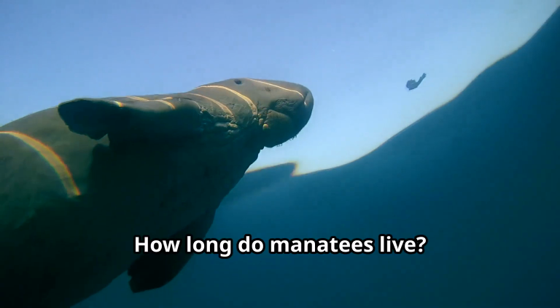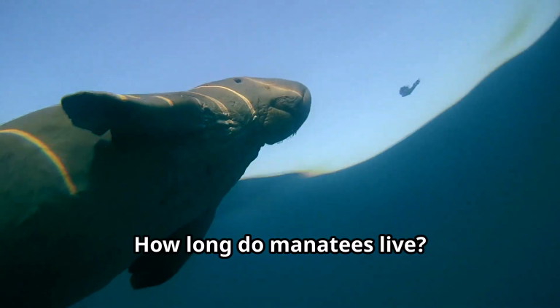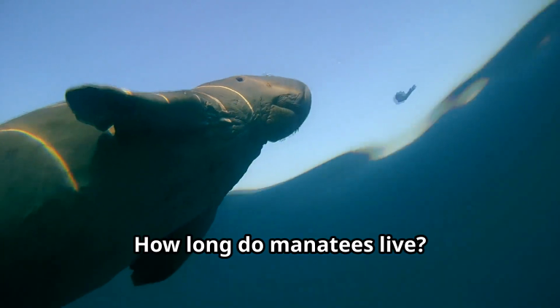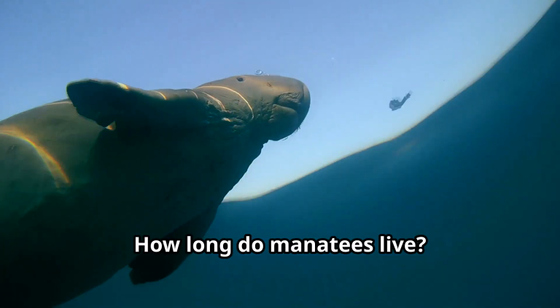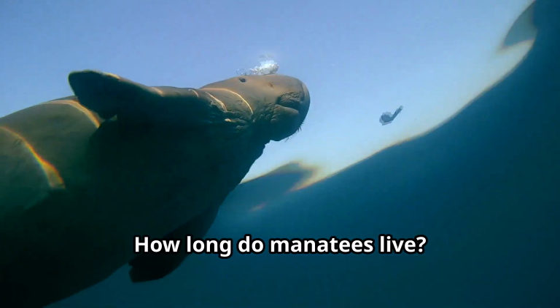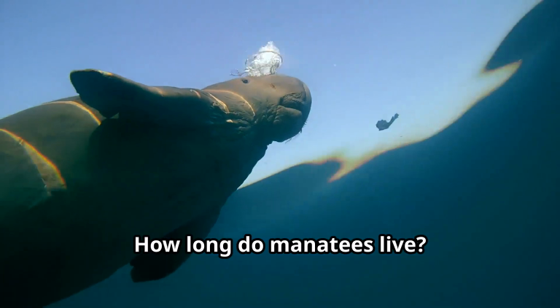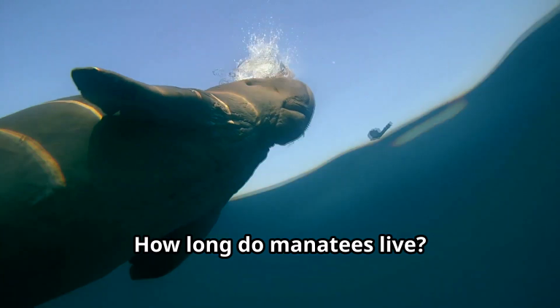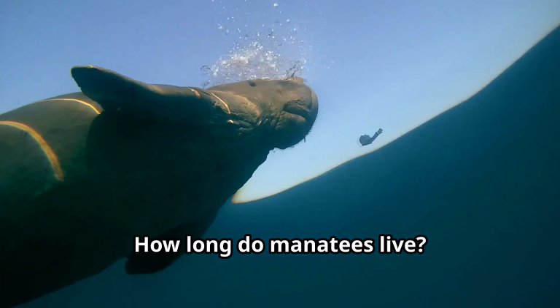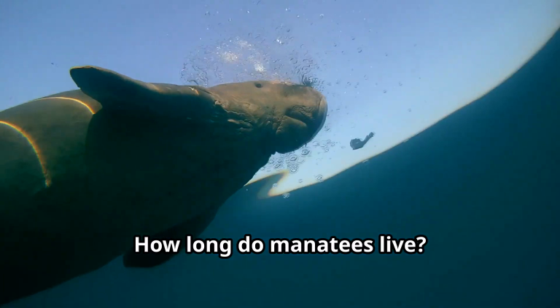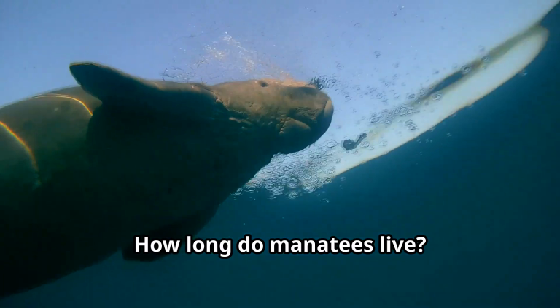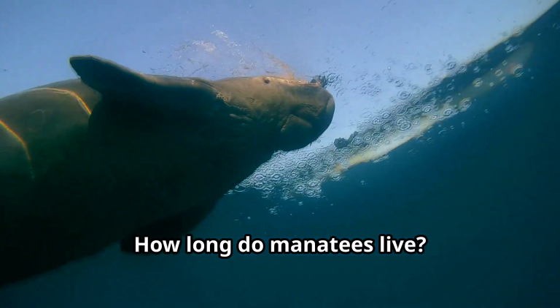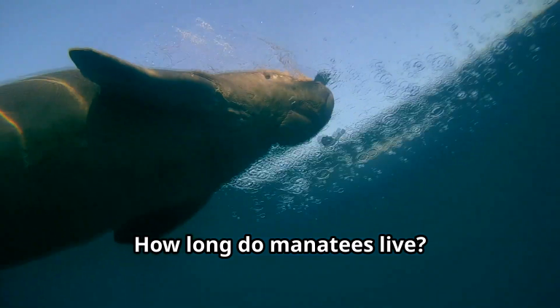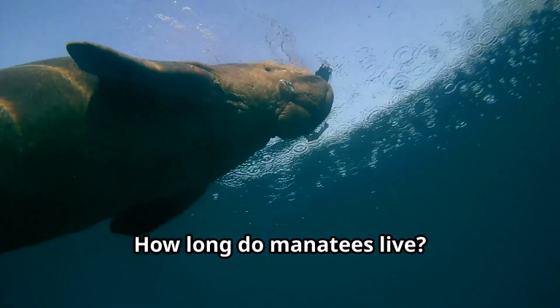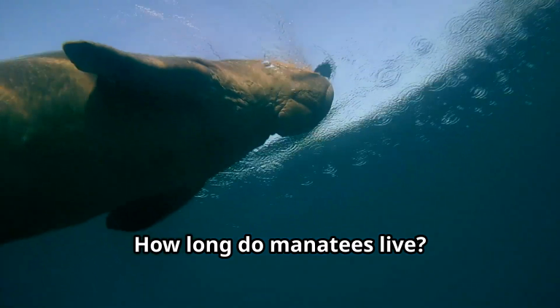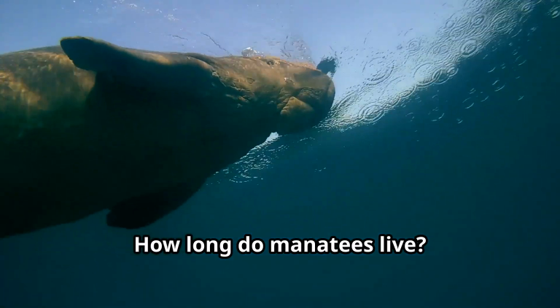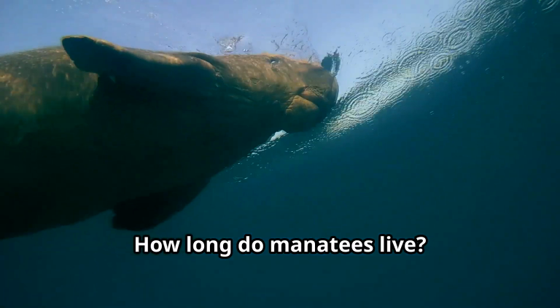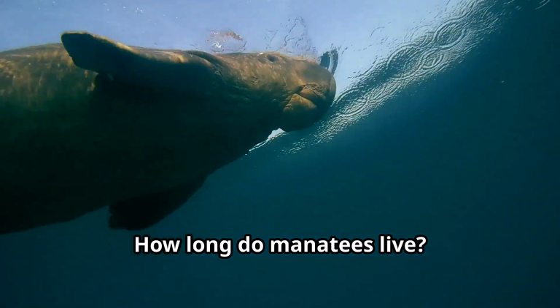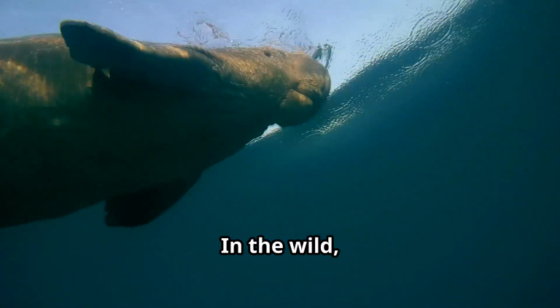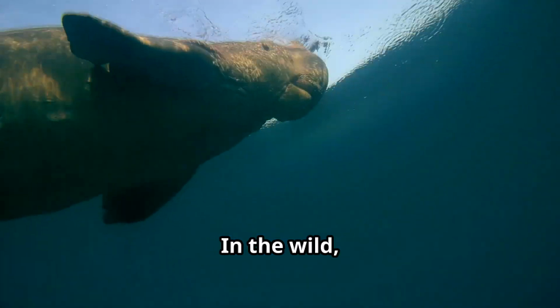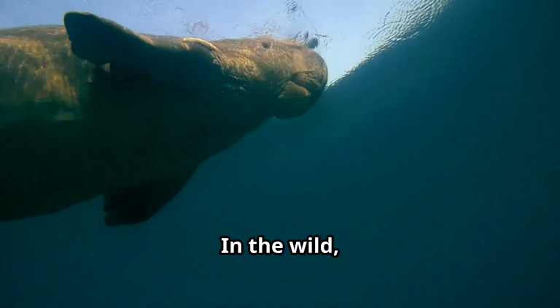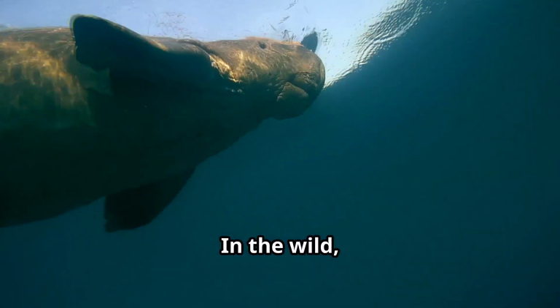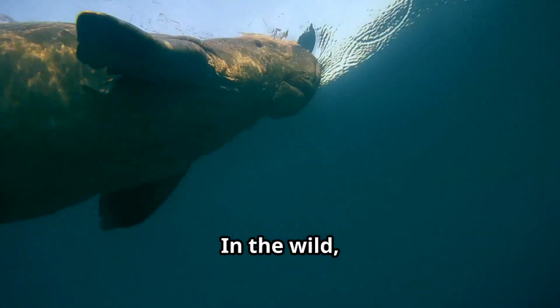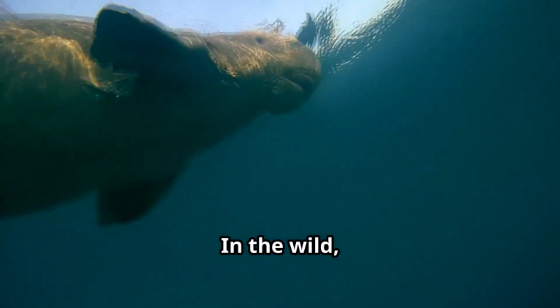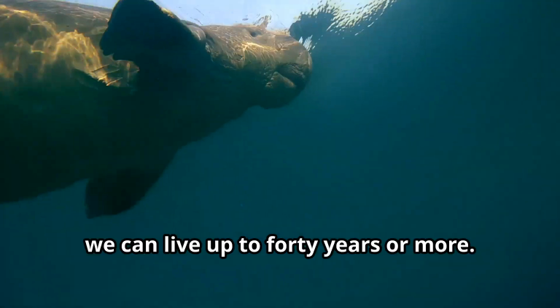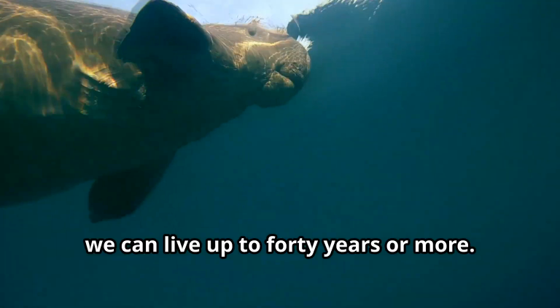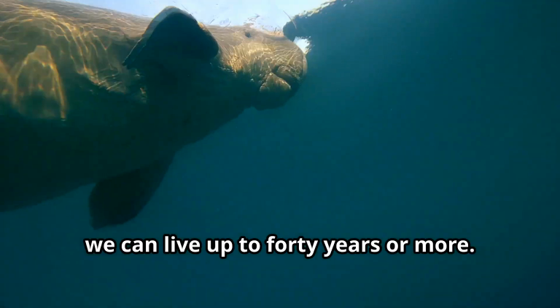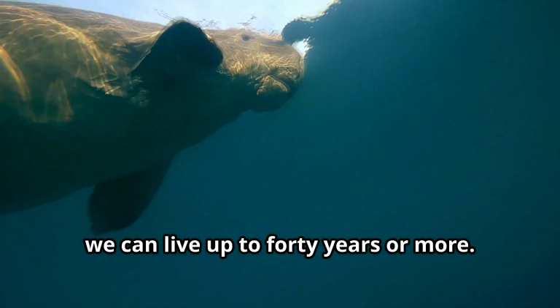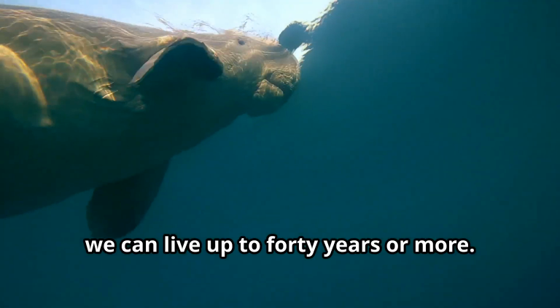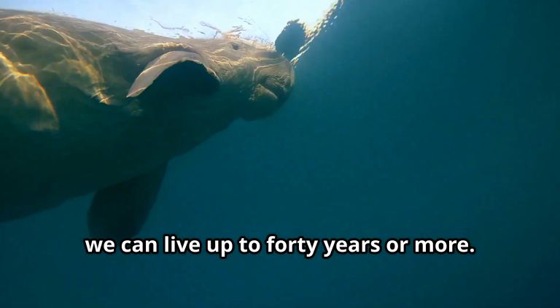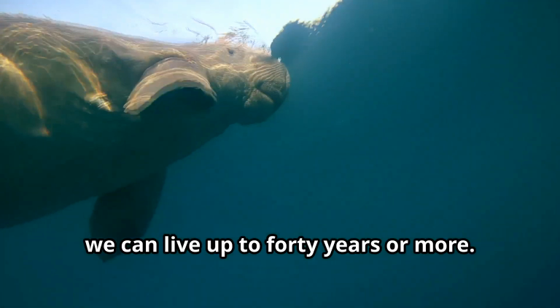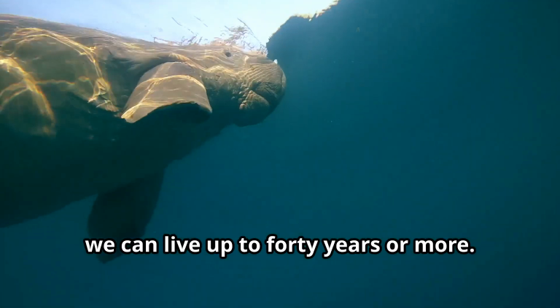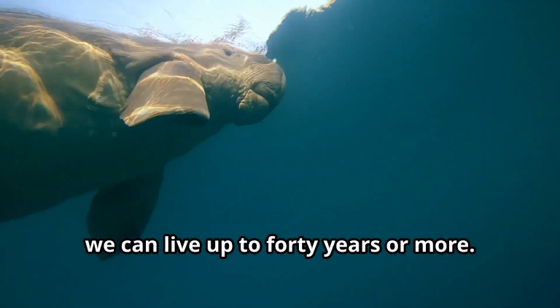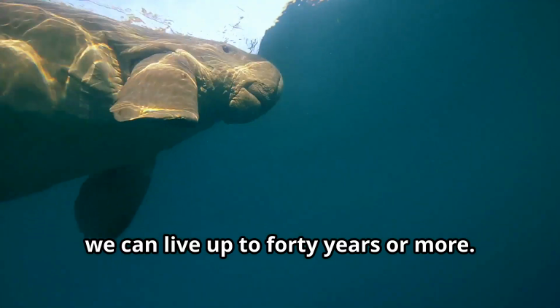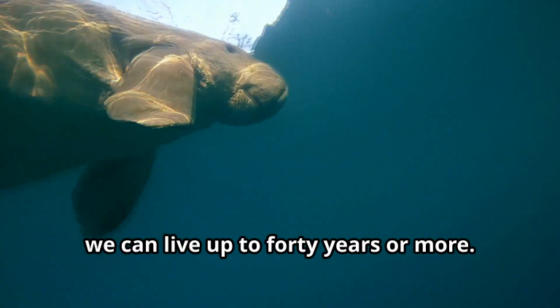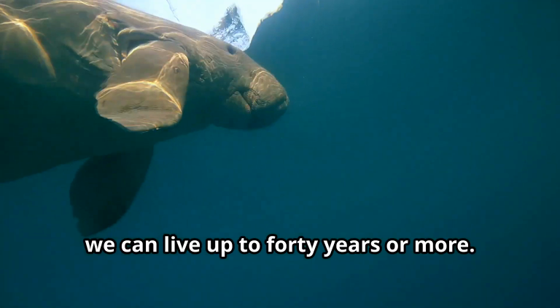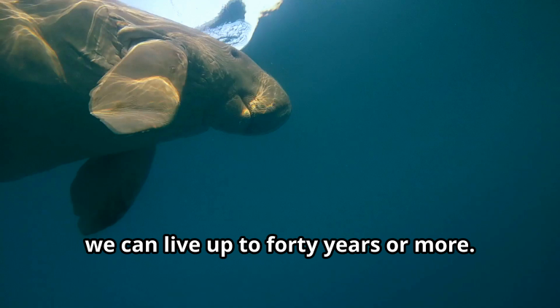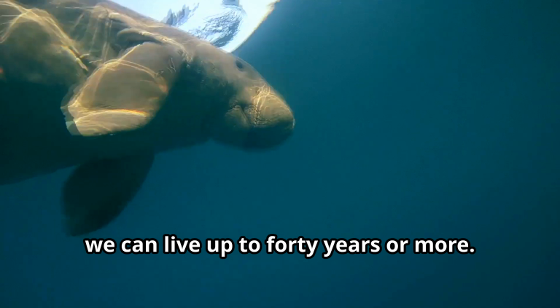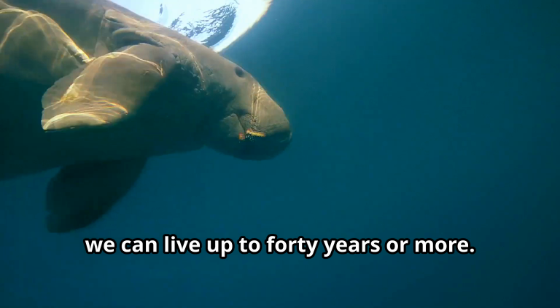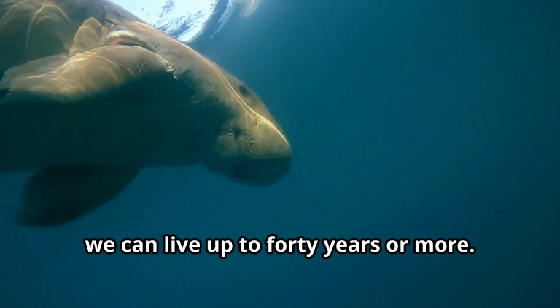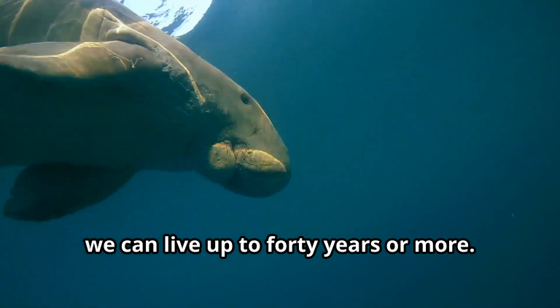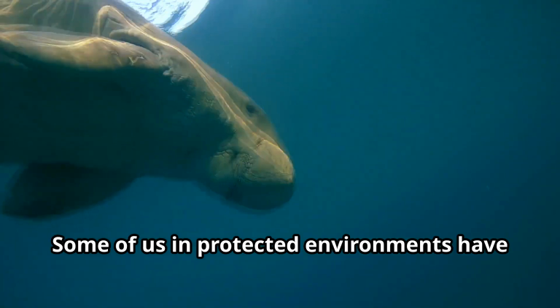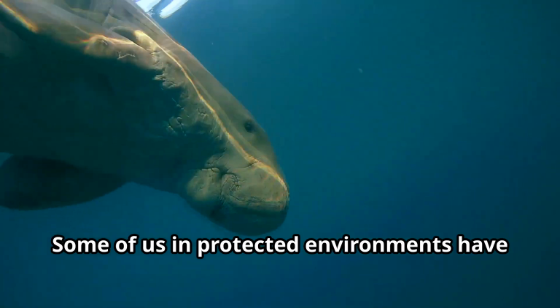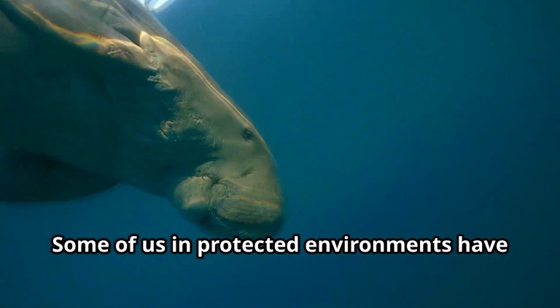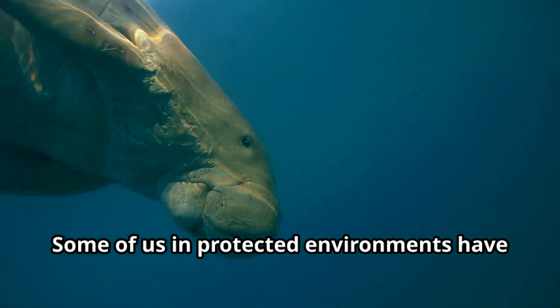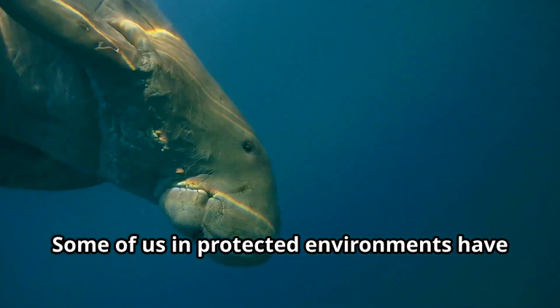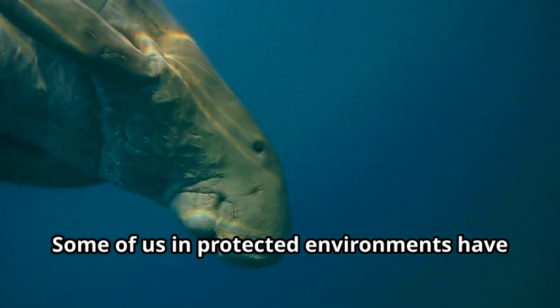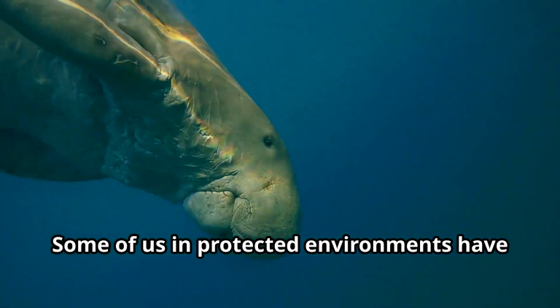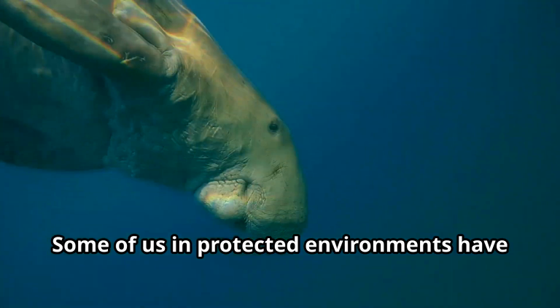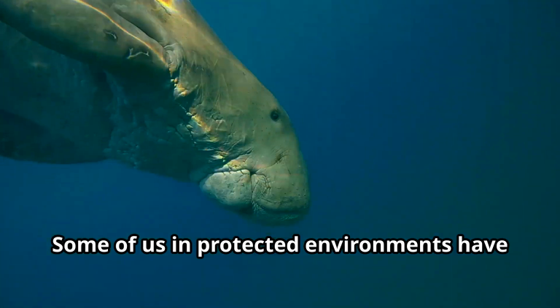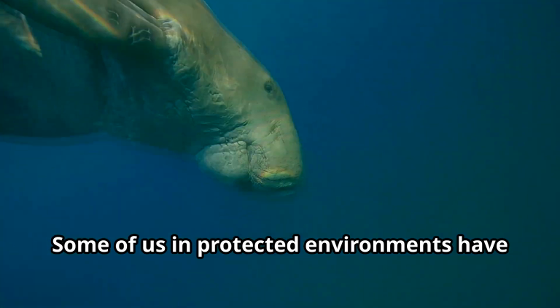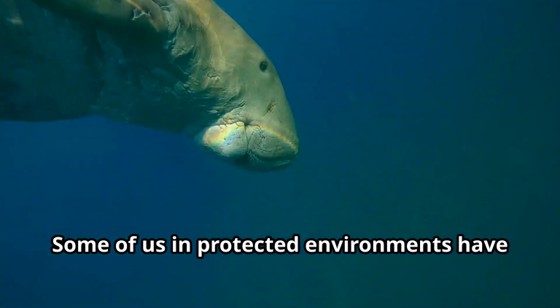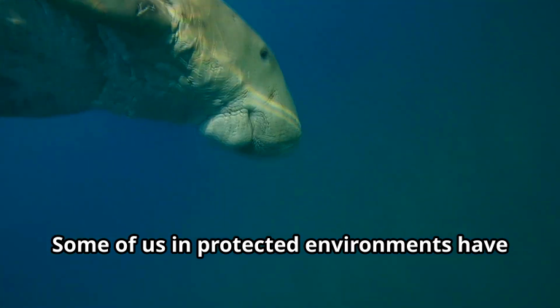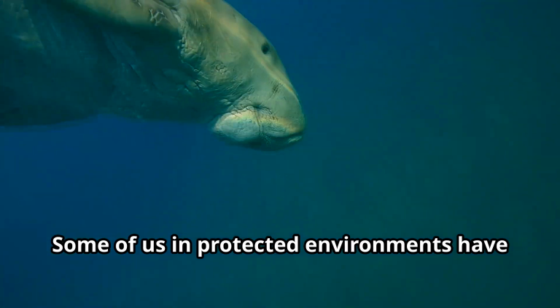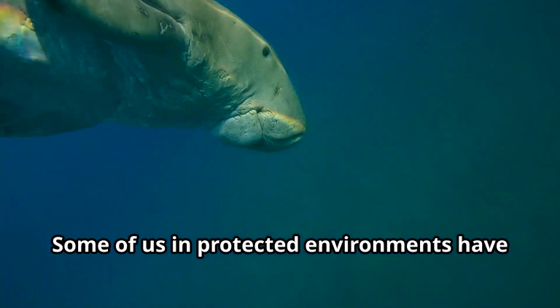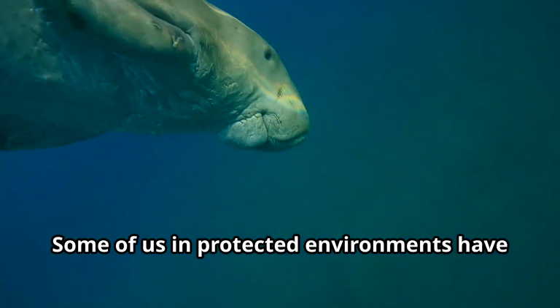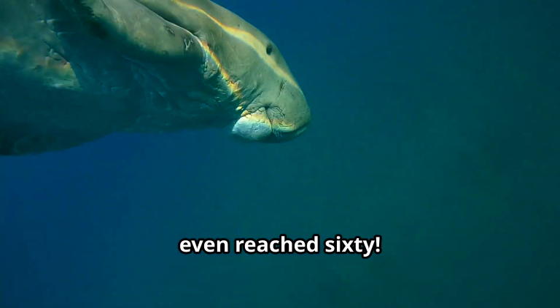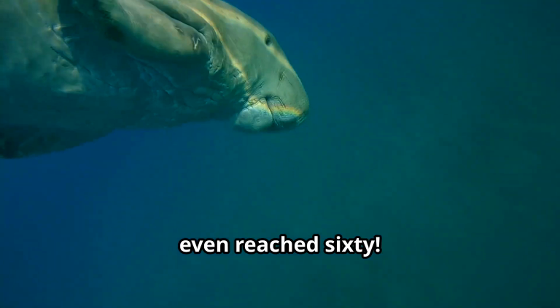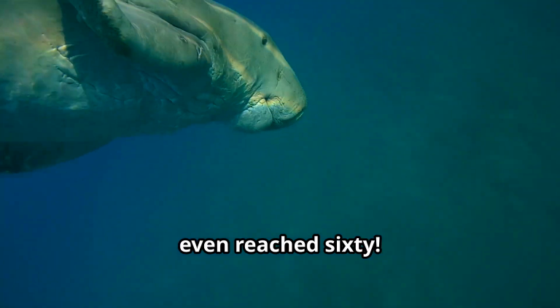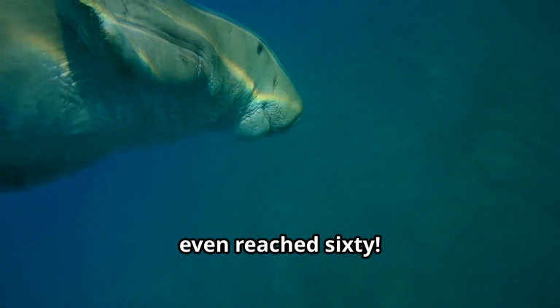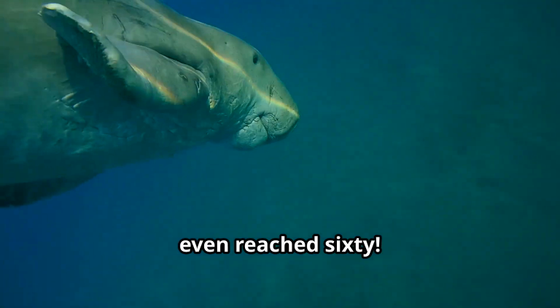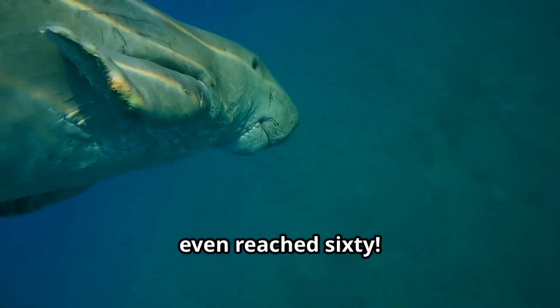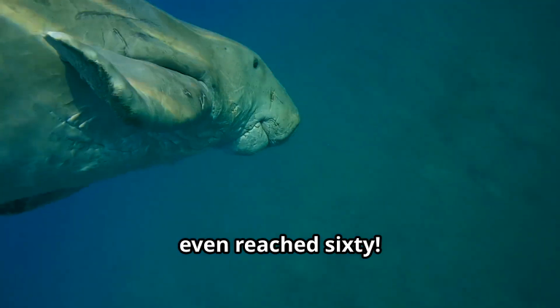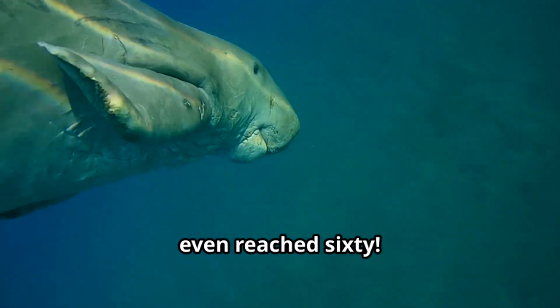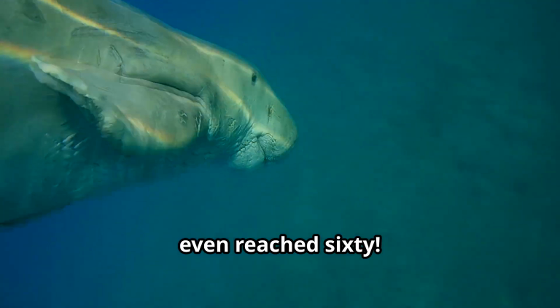How long do manatees live? In the wild, we can live up to 40 years or more. Some of us in protected environments have even reached 60.